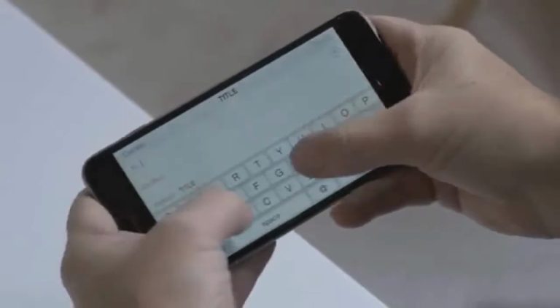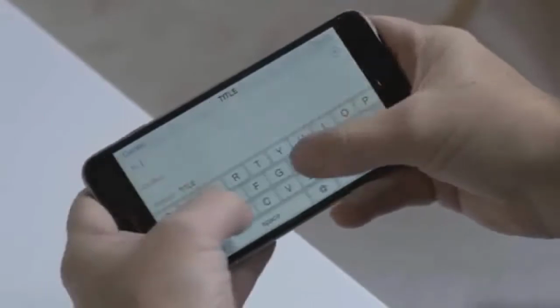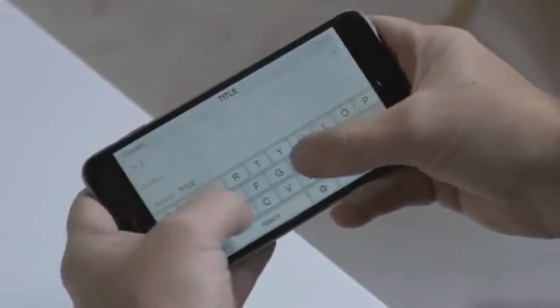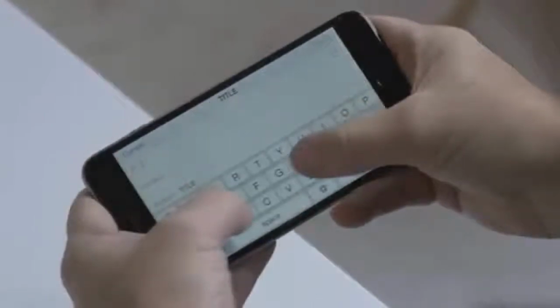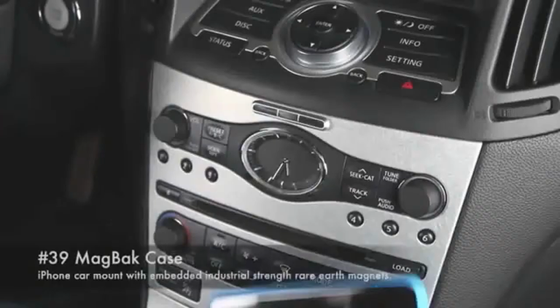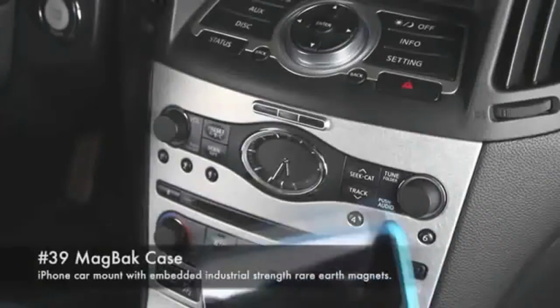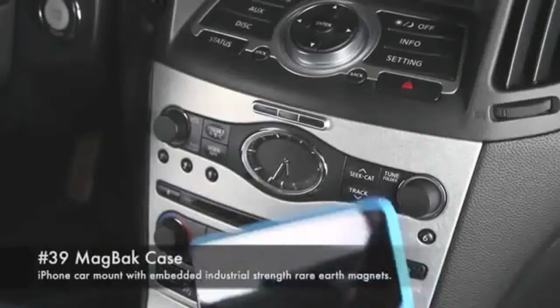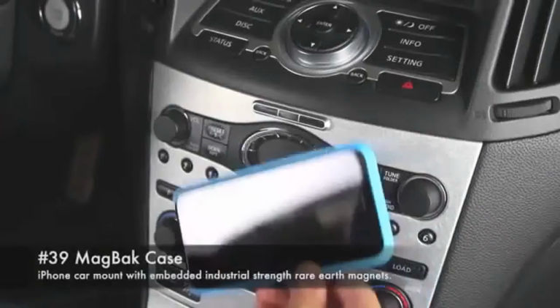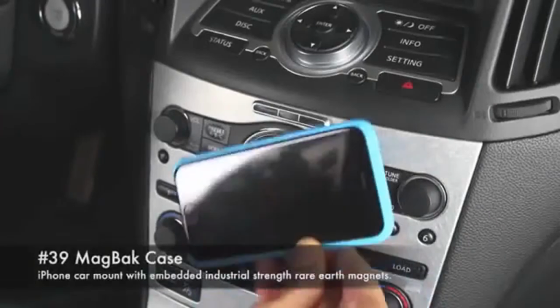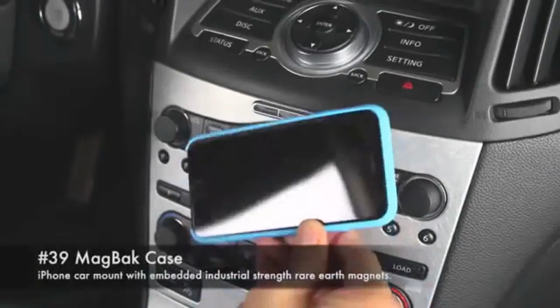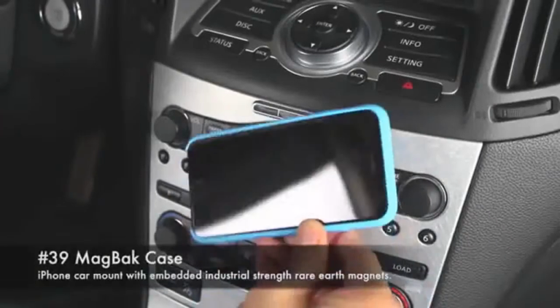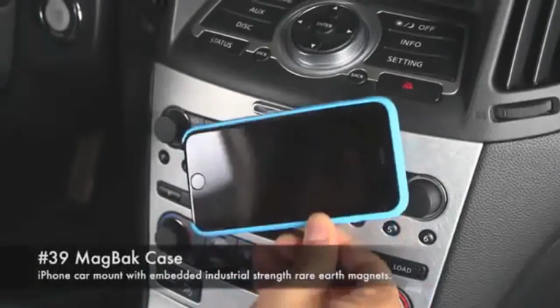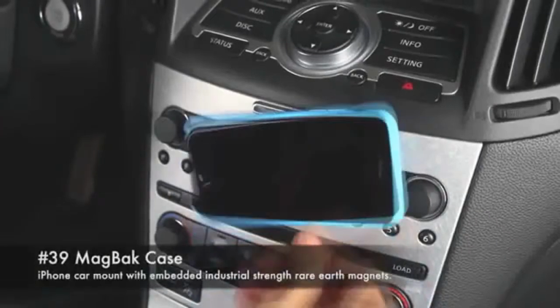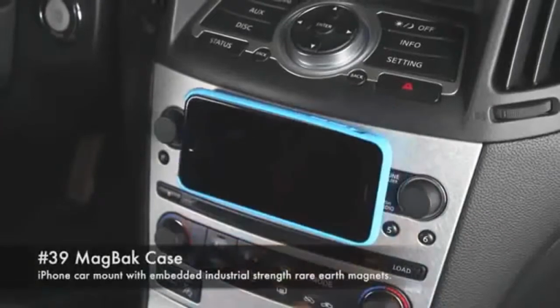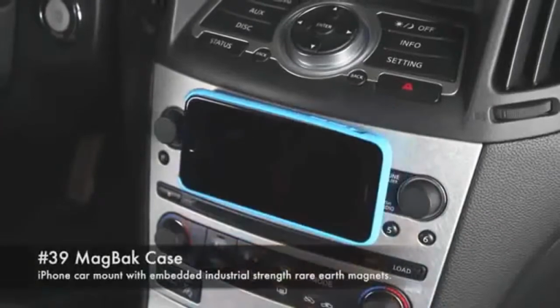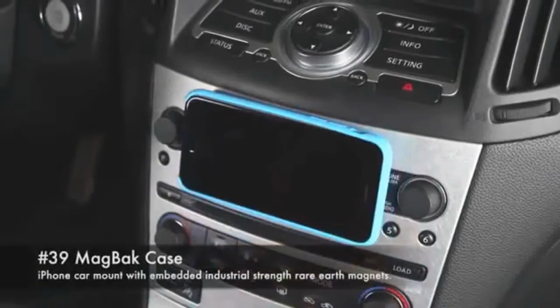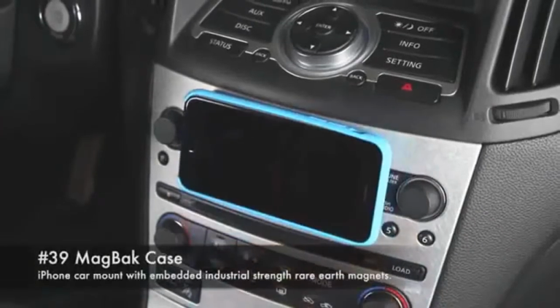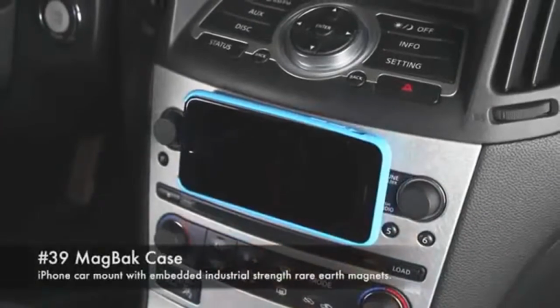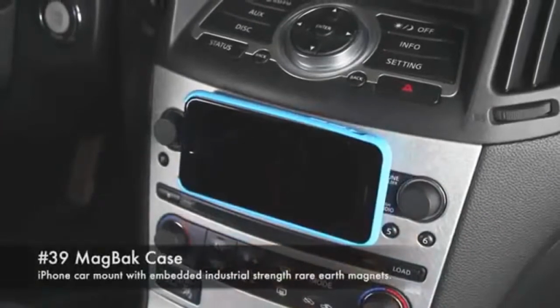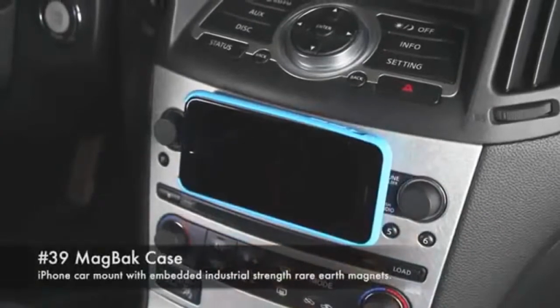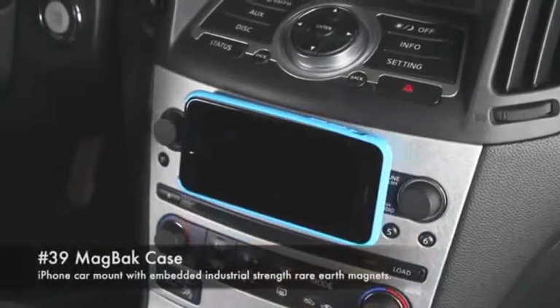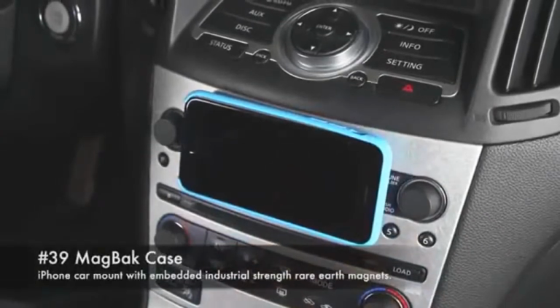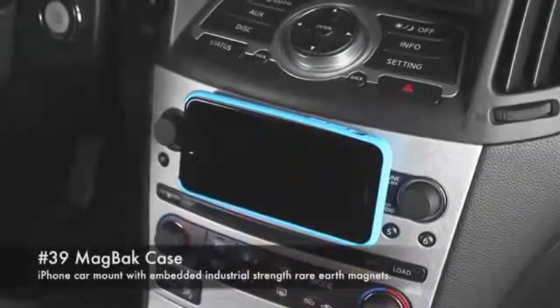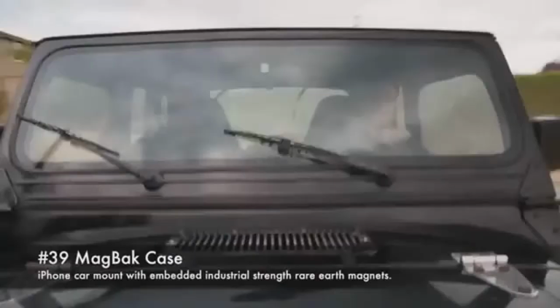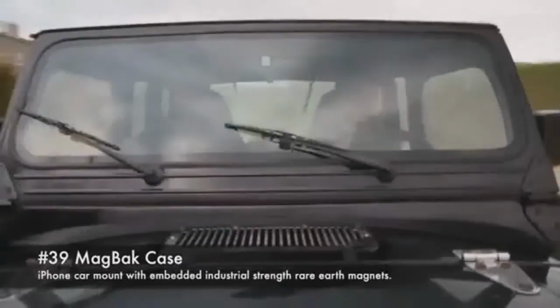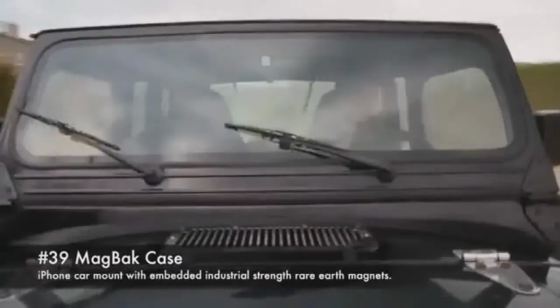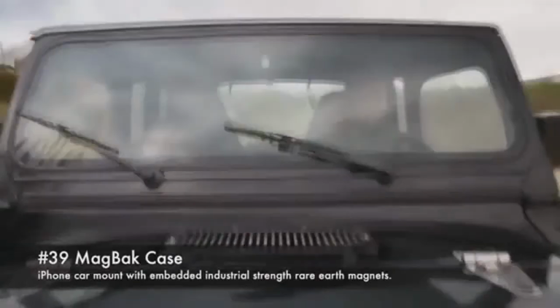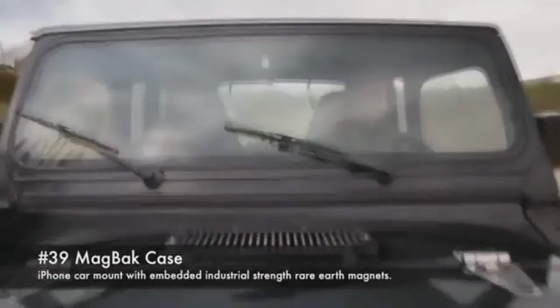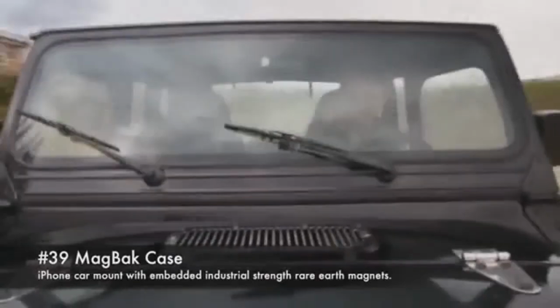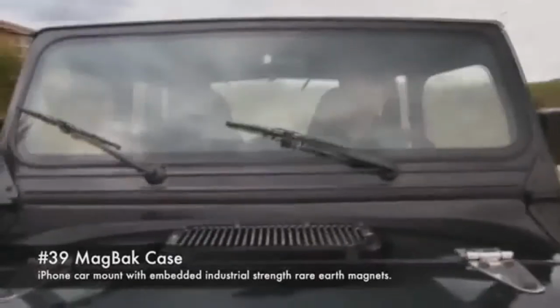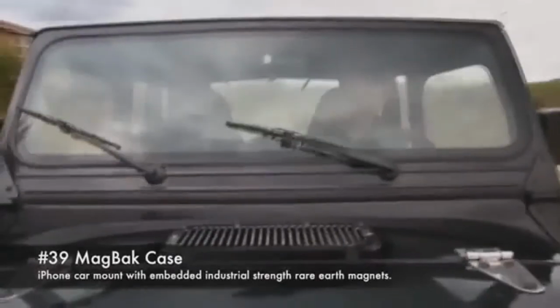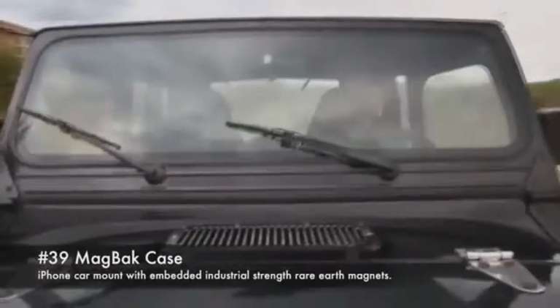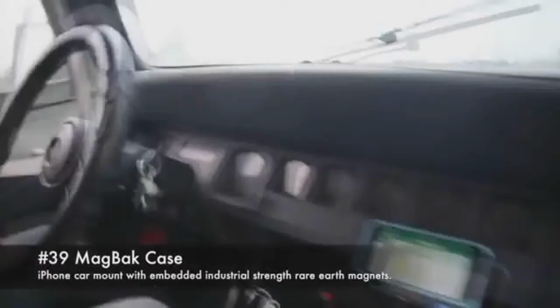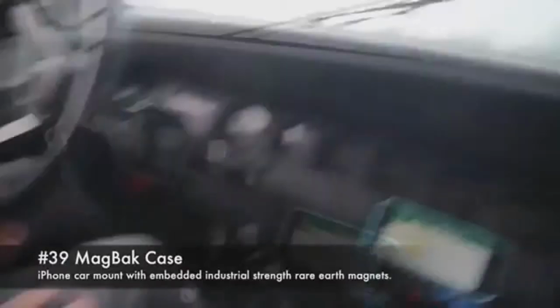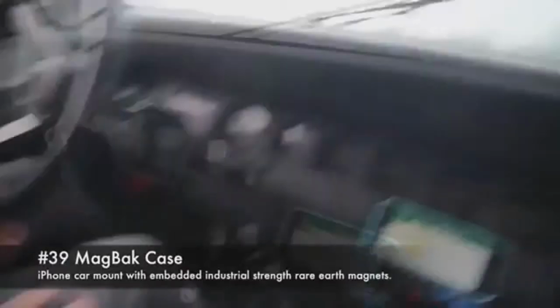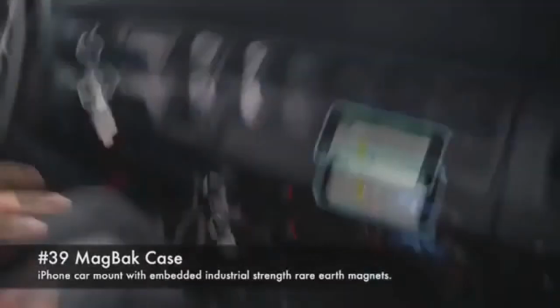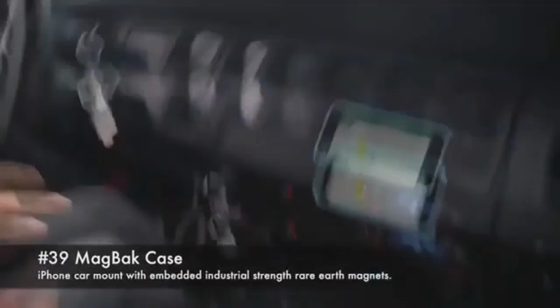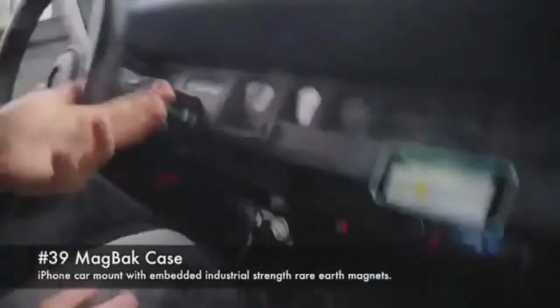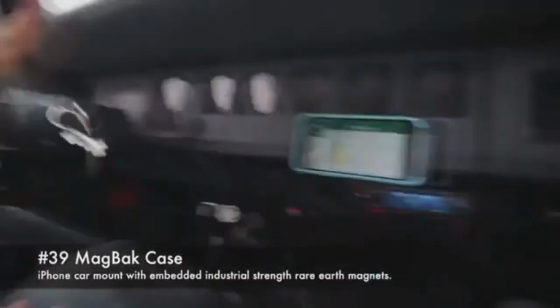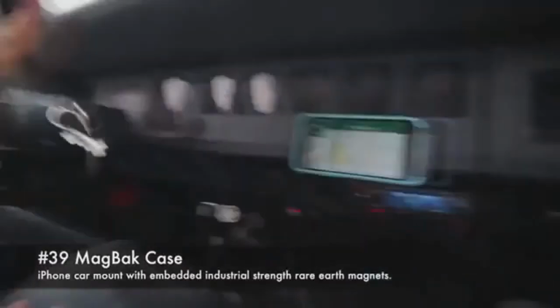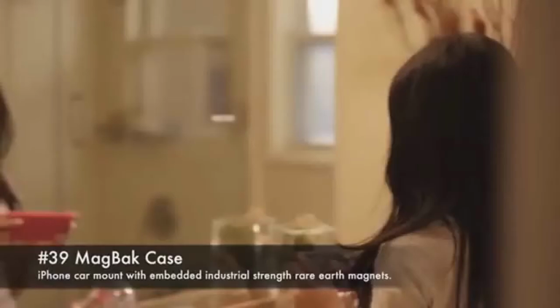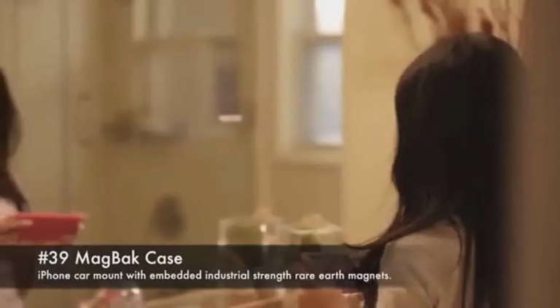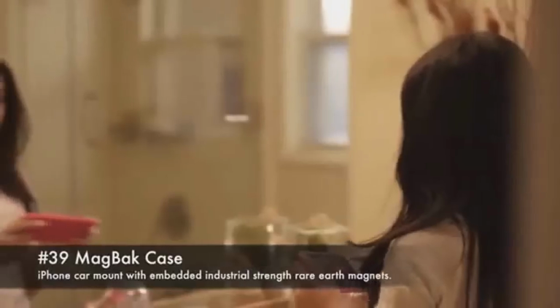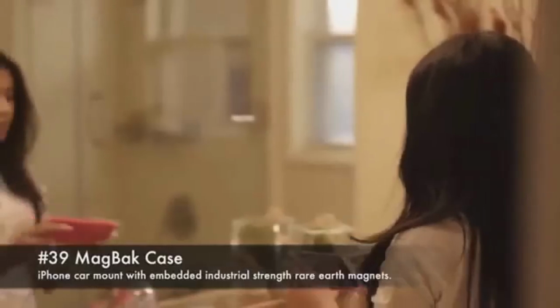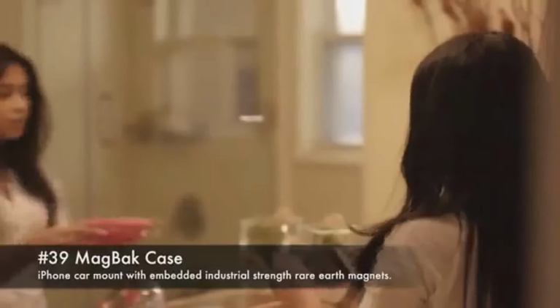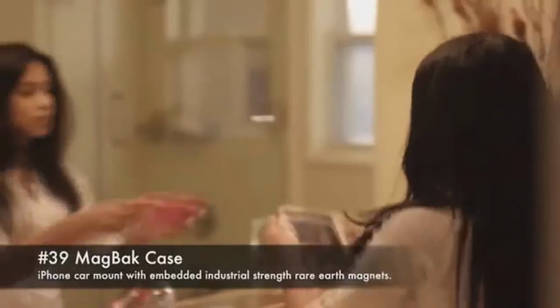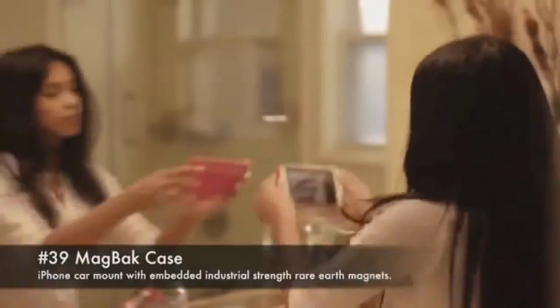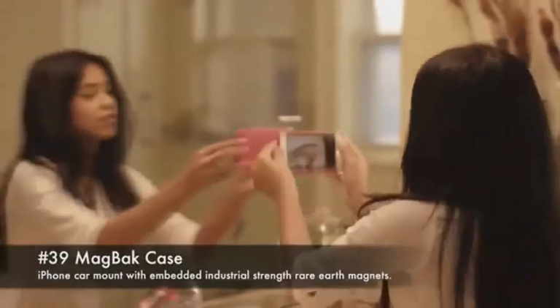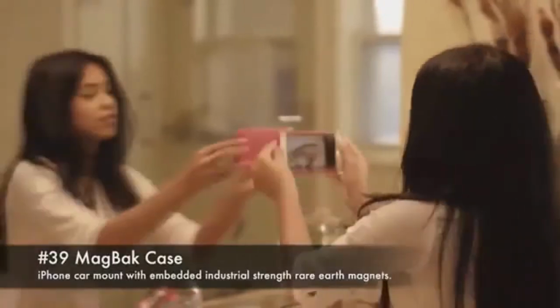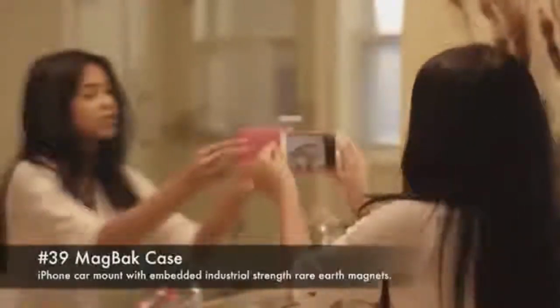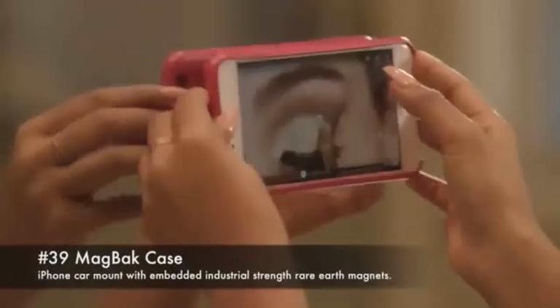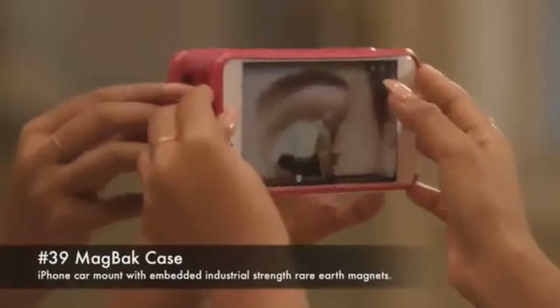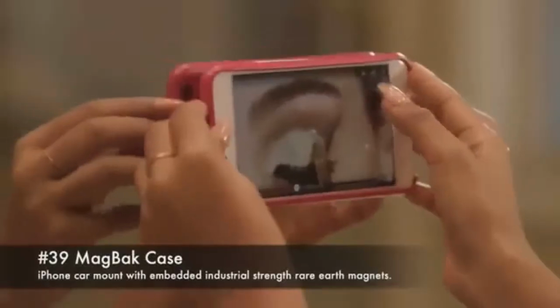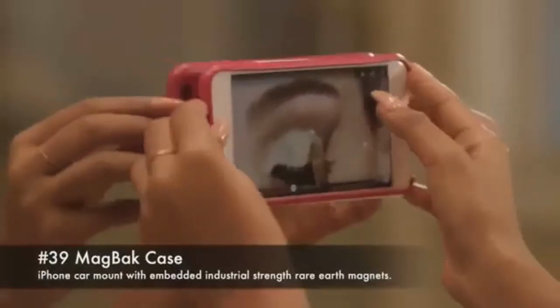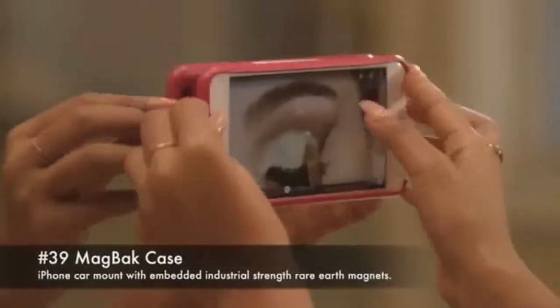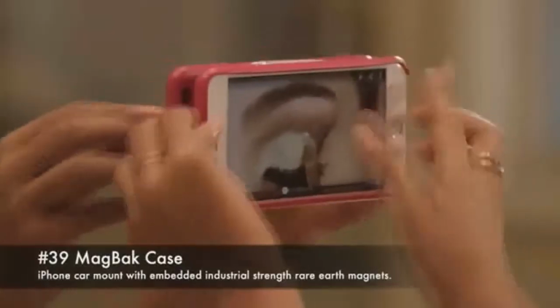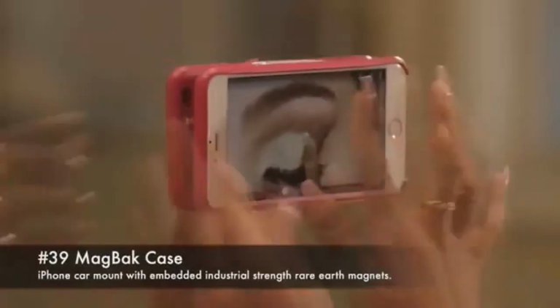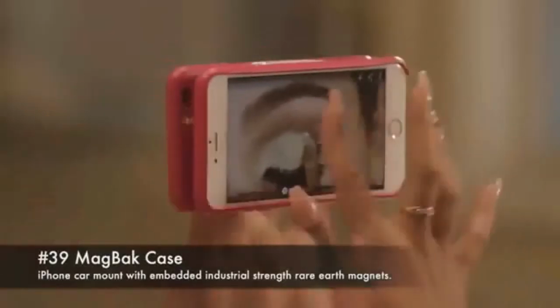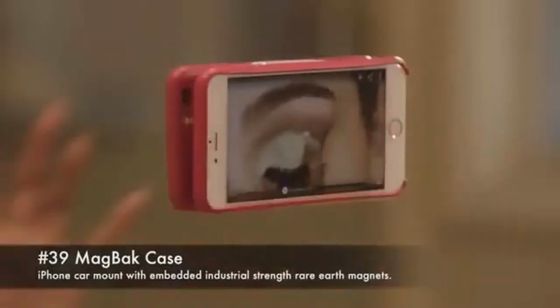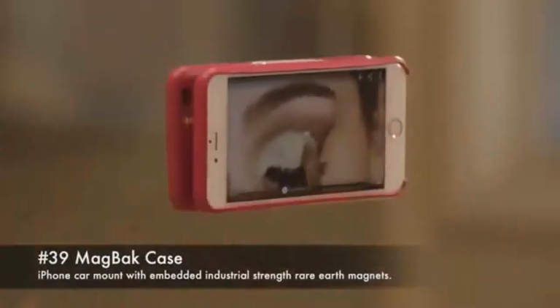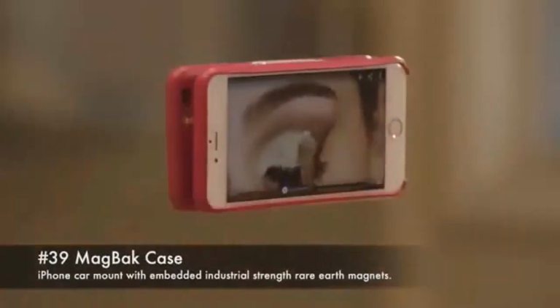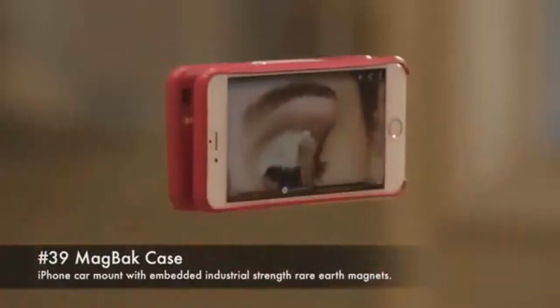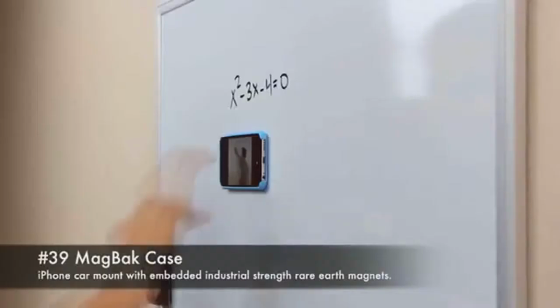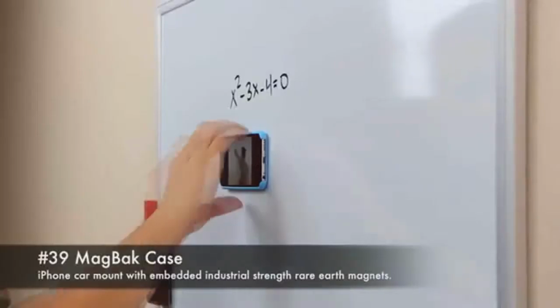Number 39: Magback case. An iPhone car mount with embedded industrial-strength rare earth magnets.